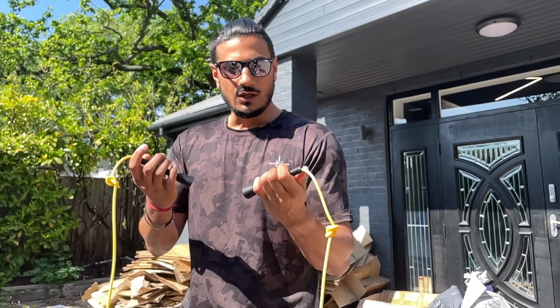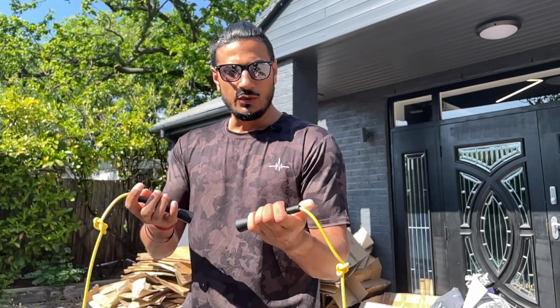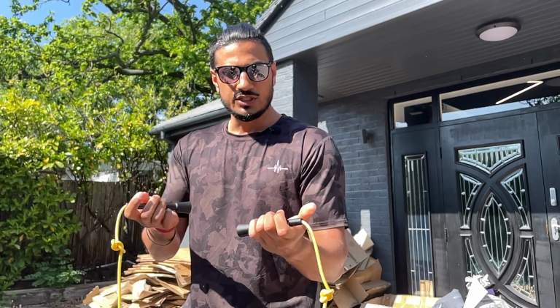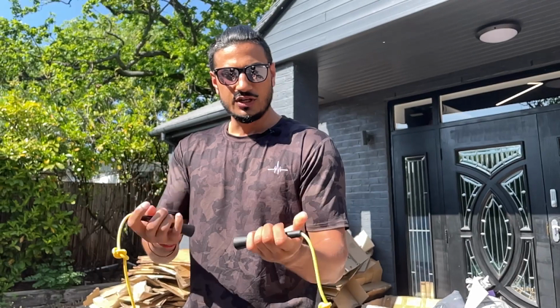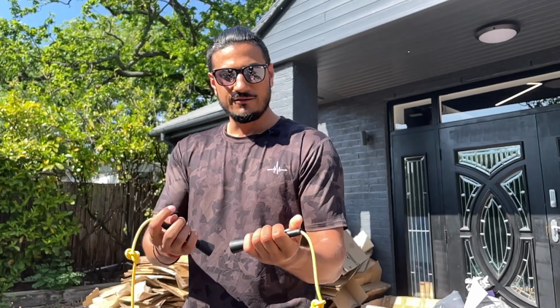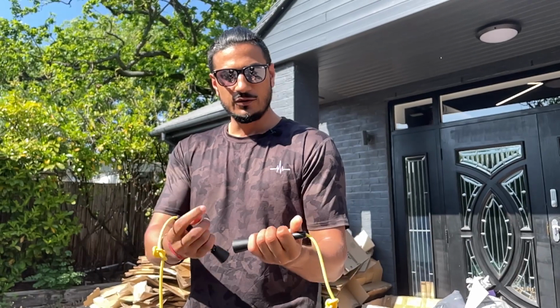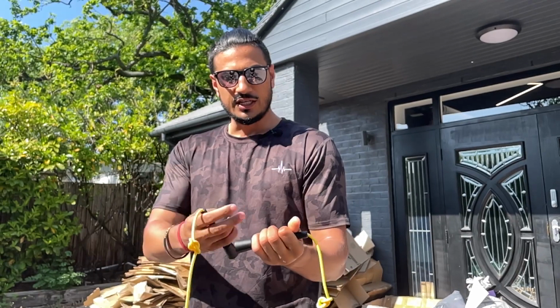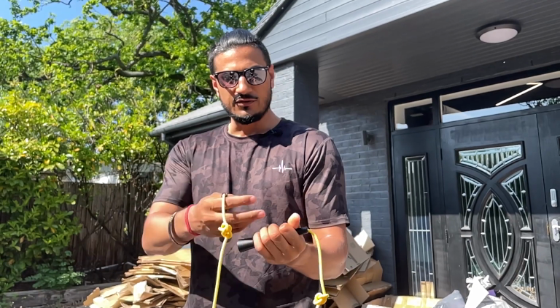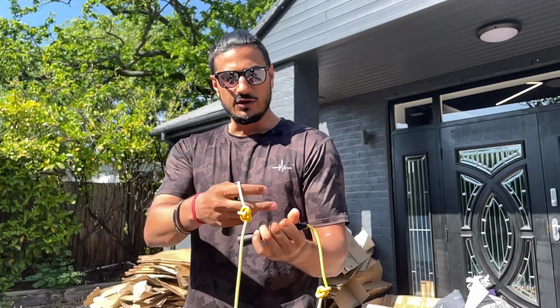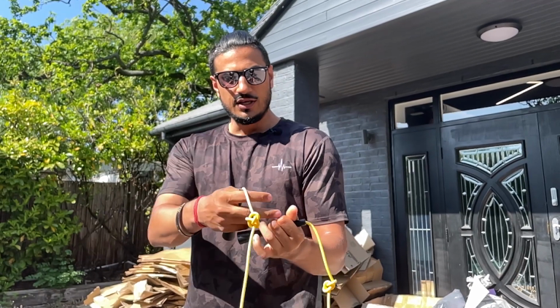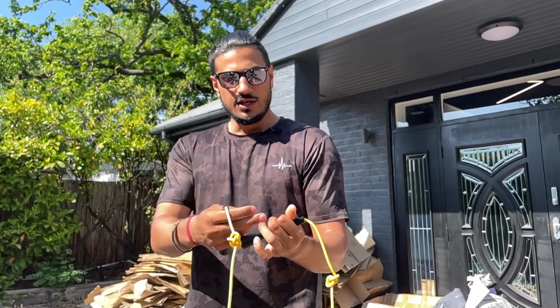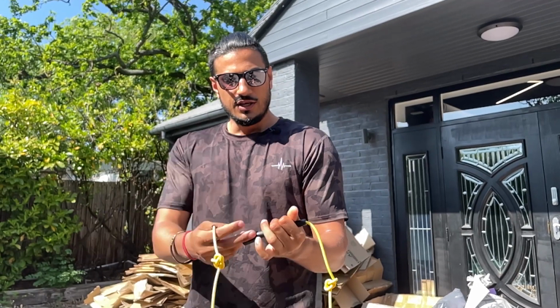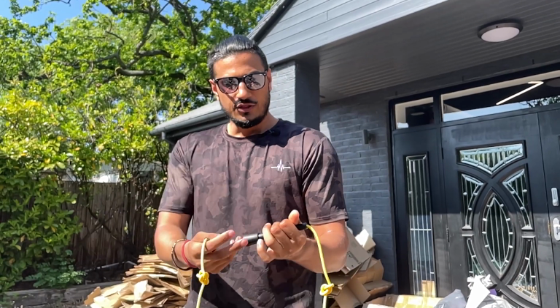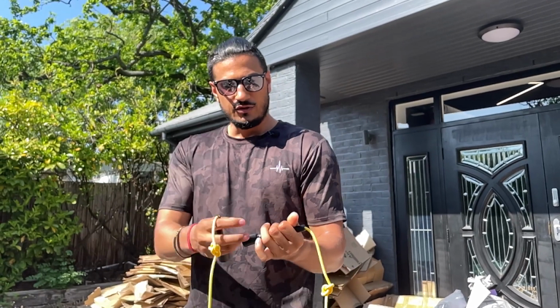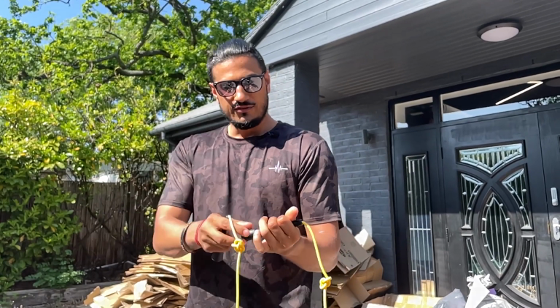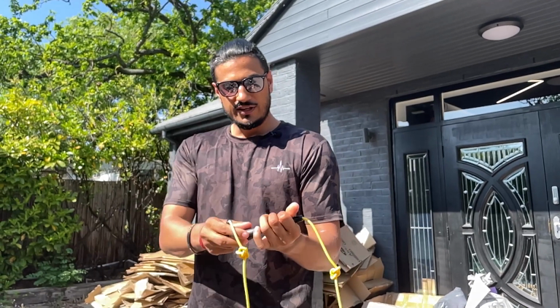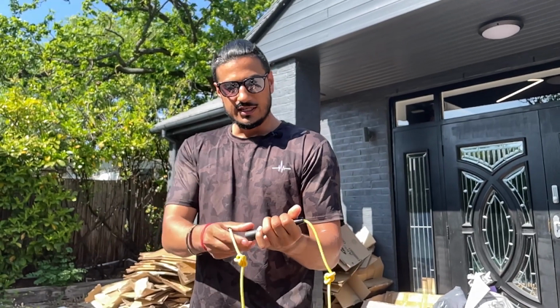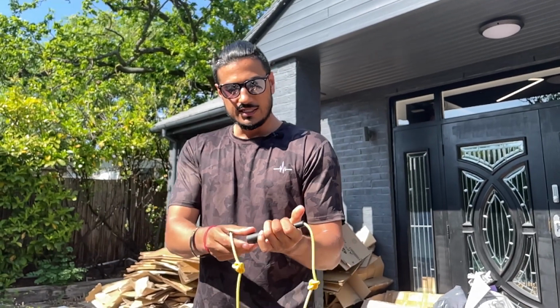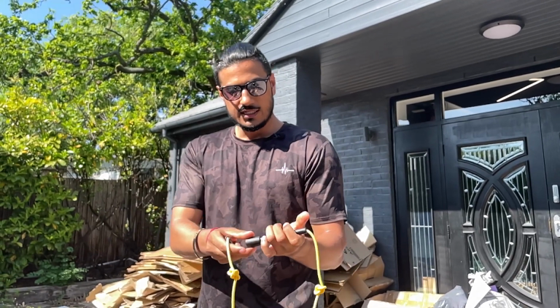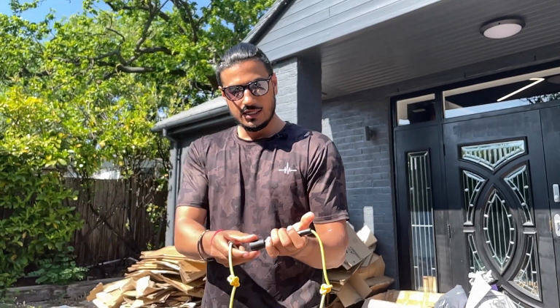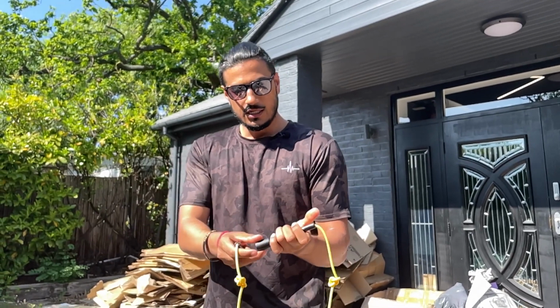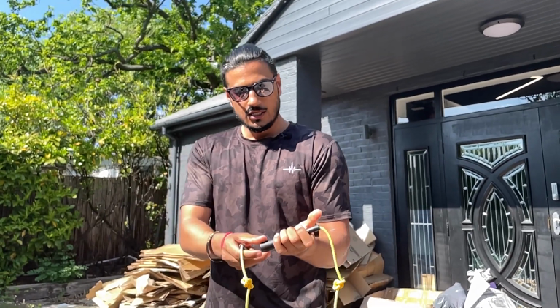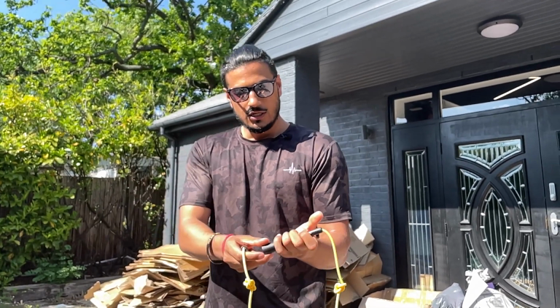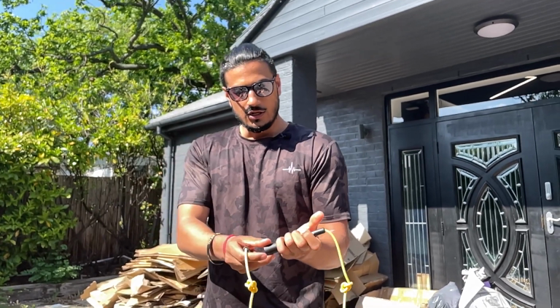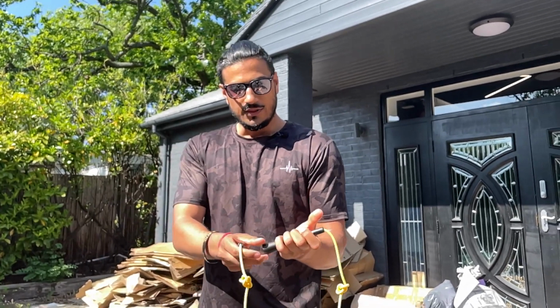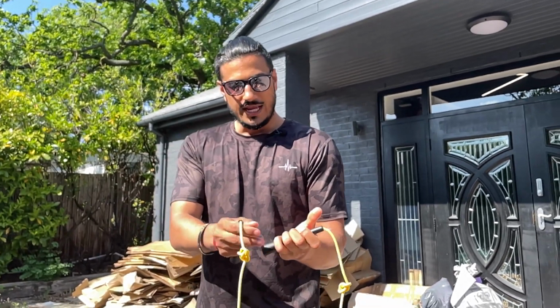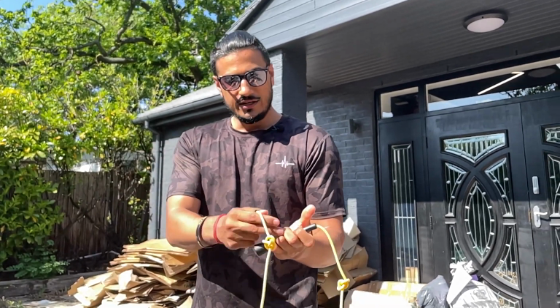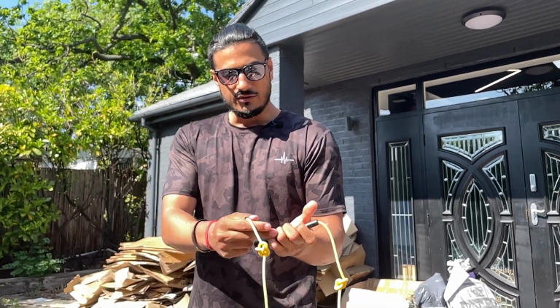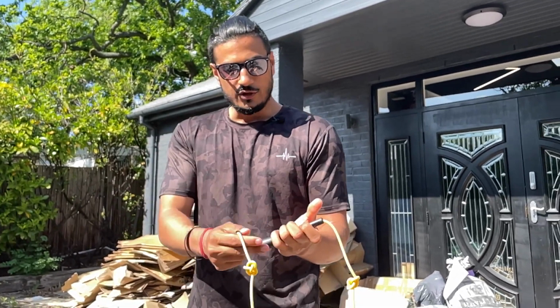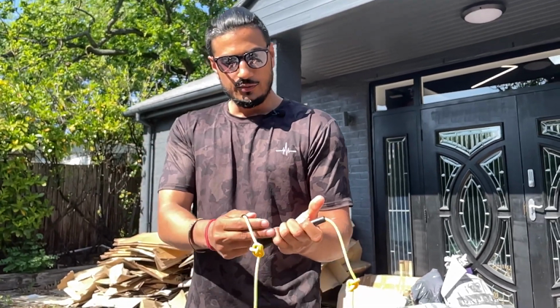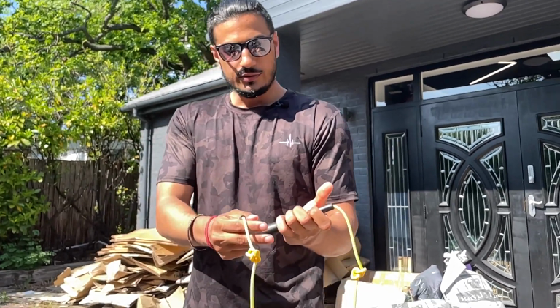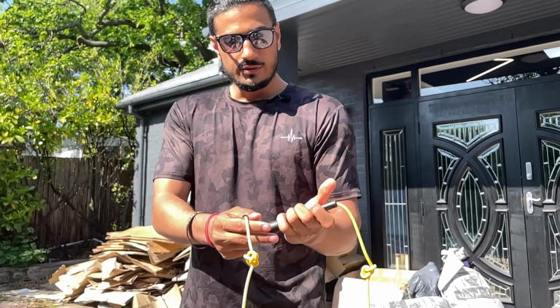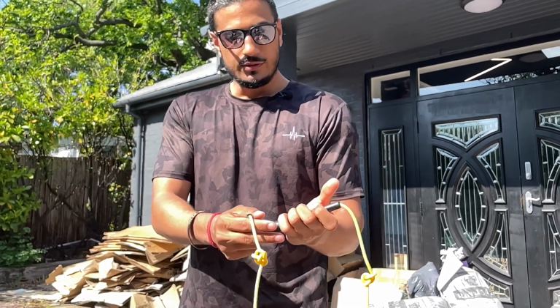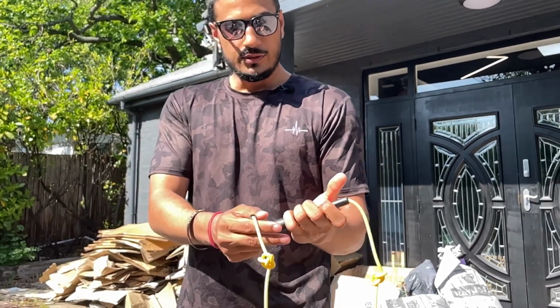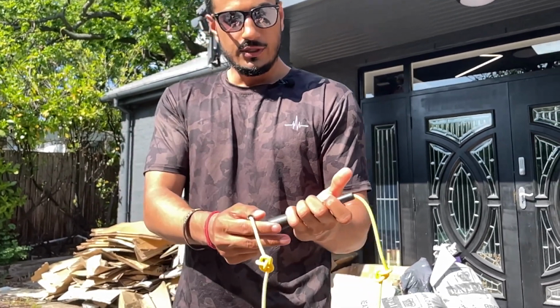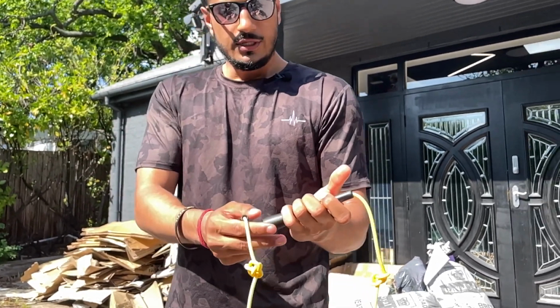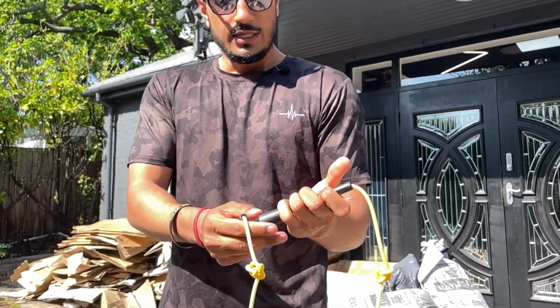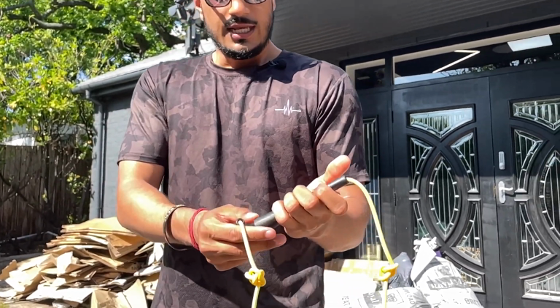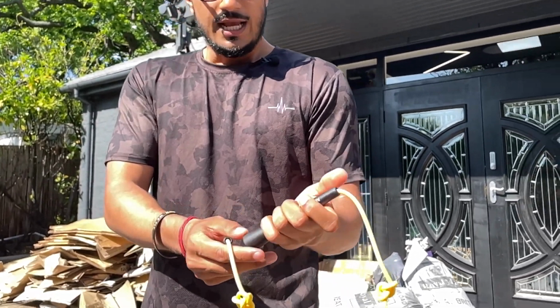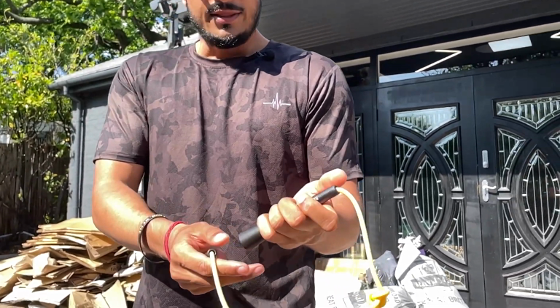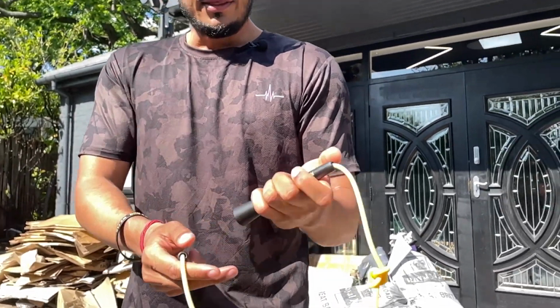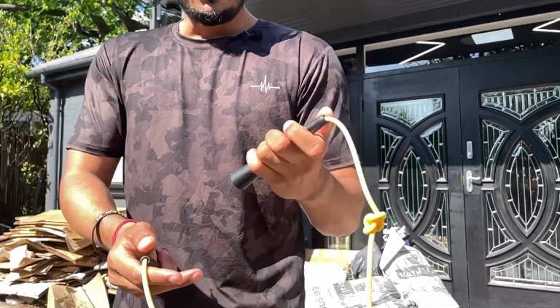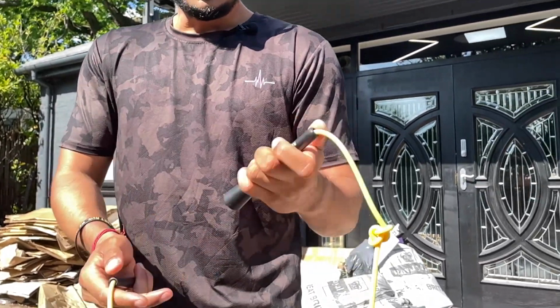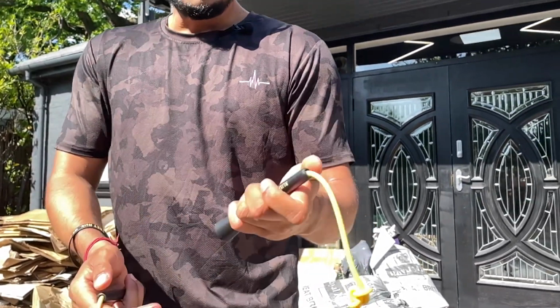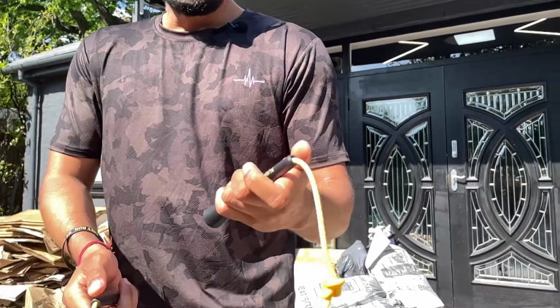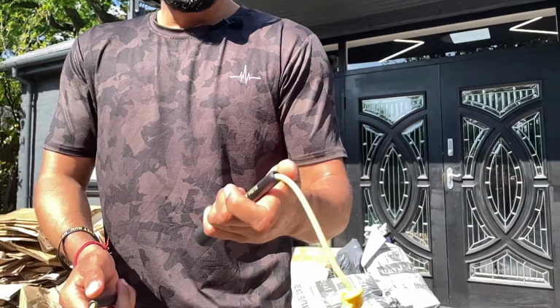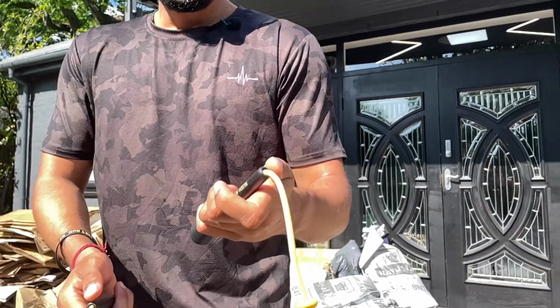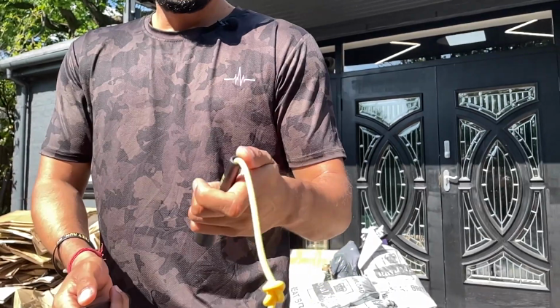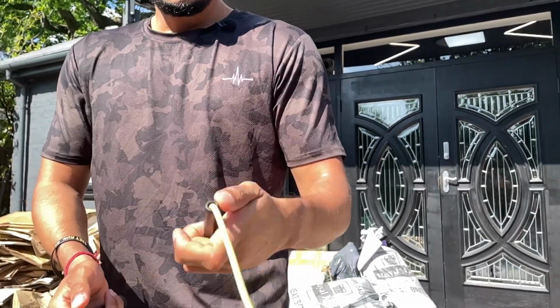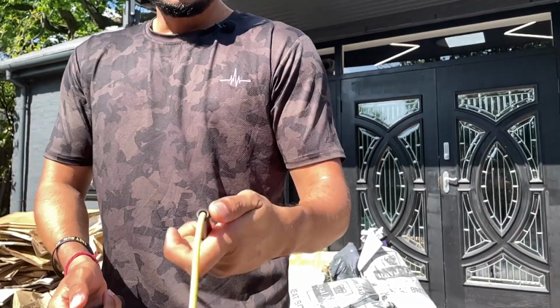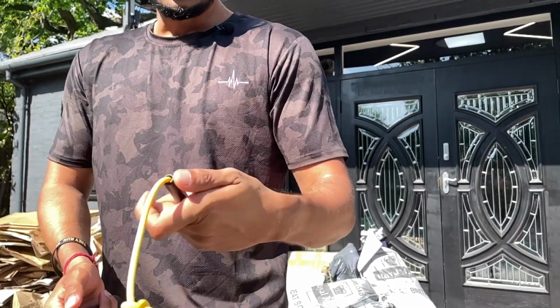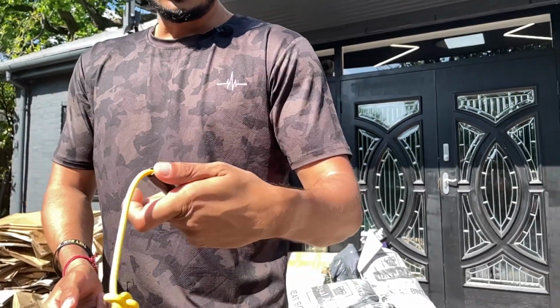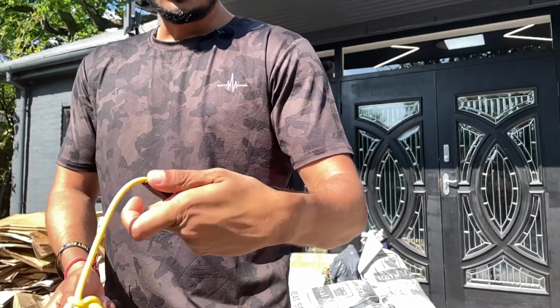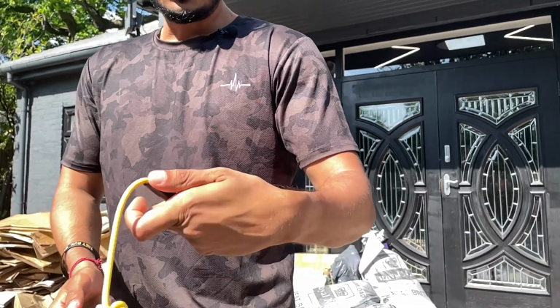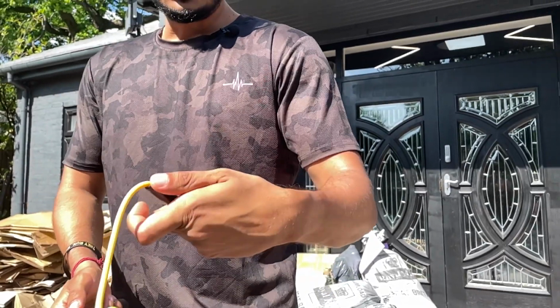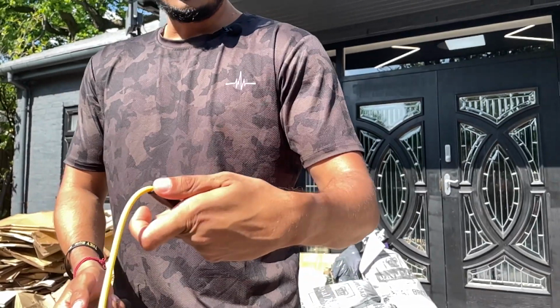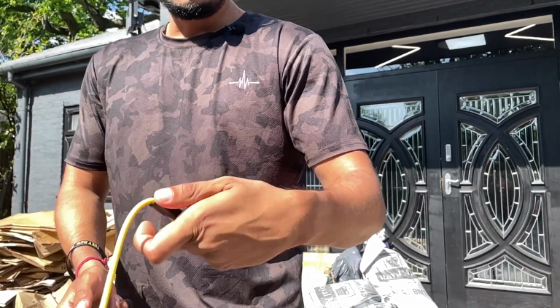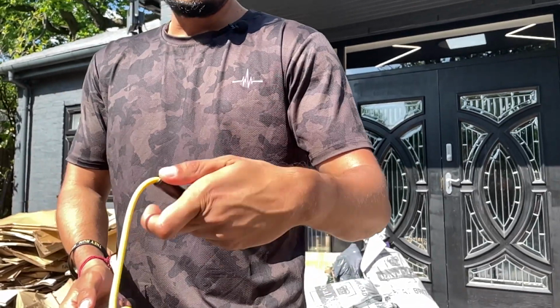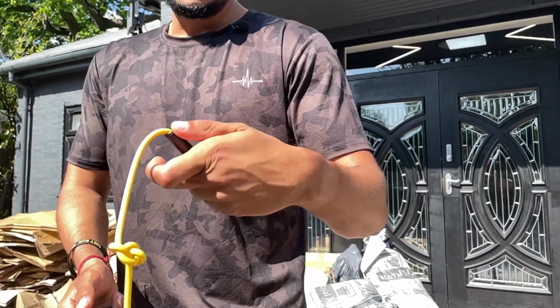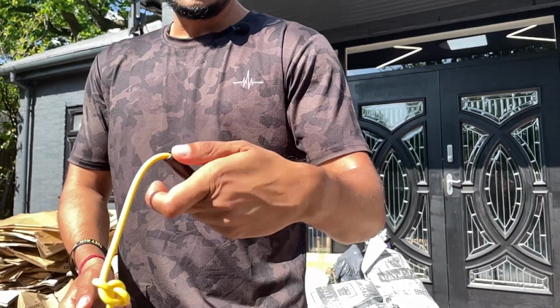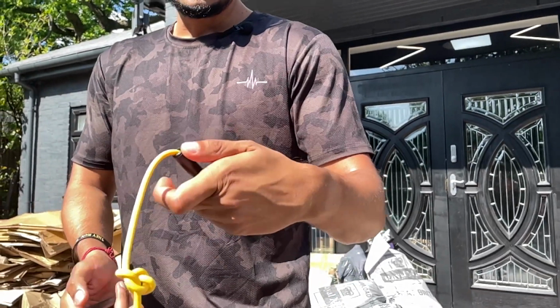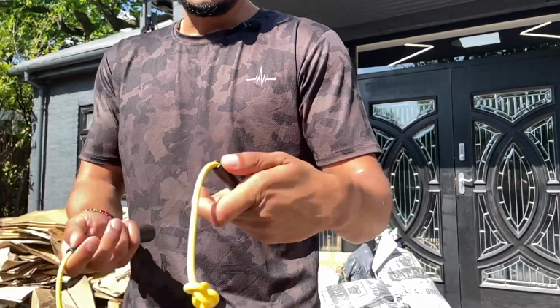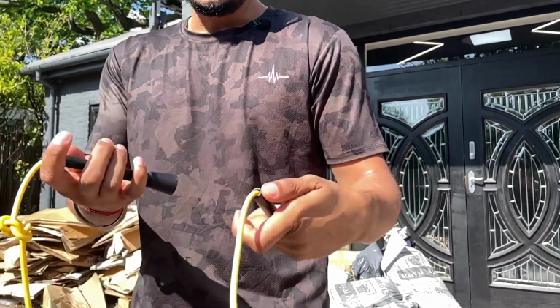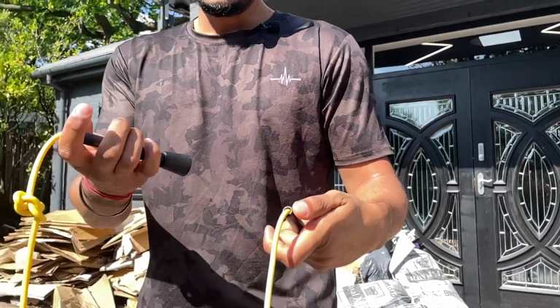I want you to try and feel like you've got three fingers on the end of the rope and then the thumb just goes on top really nice and light.